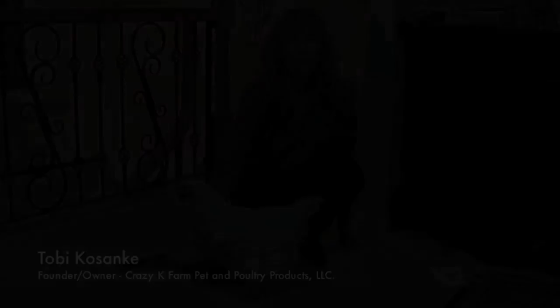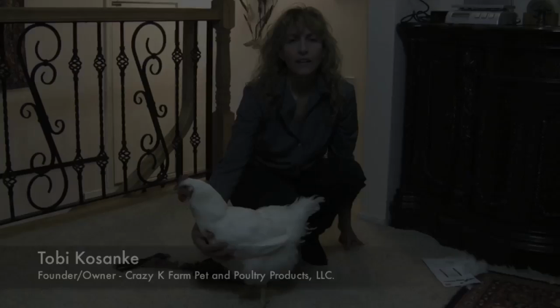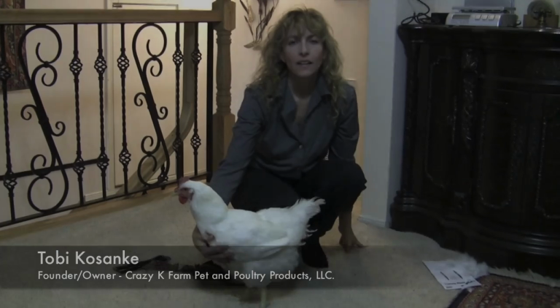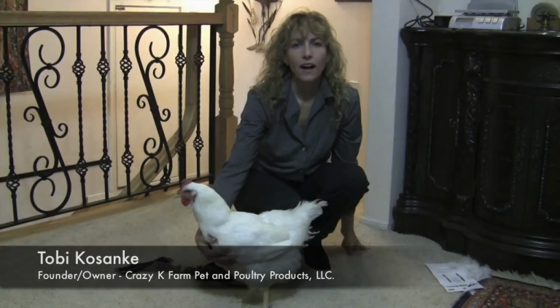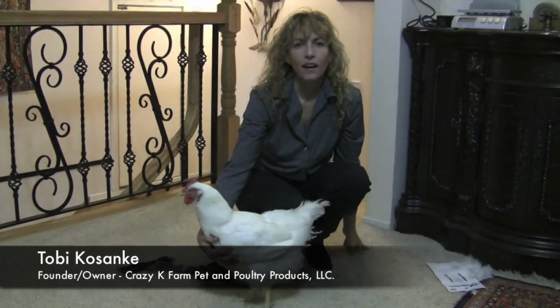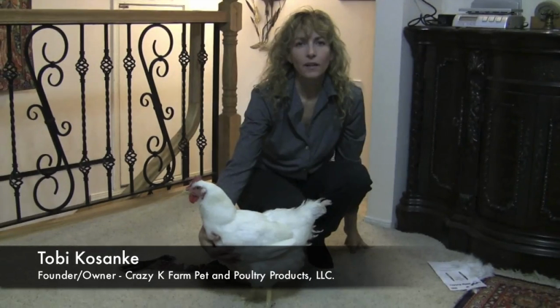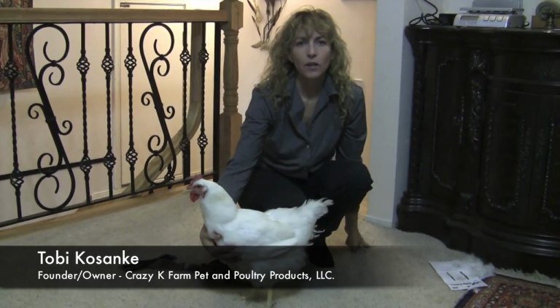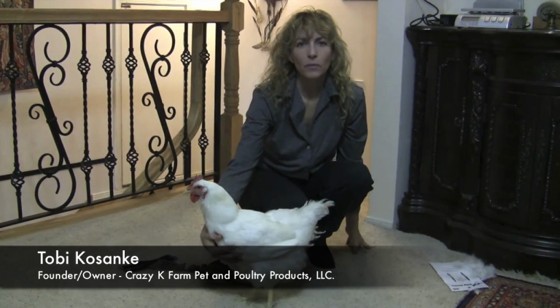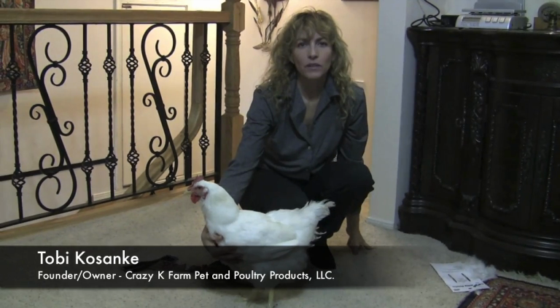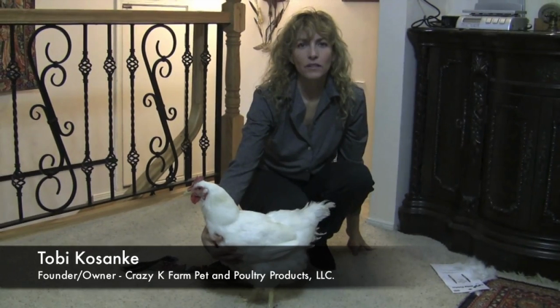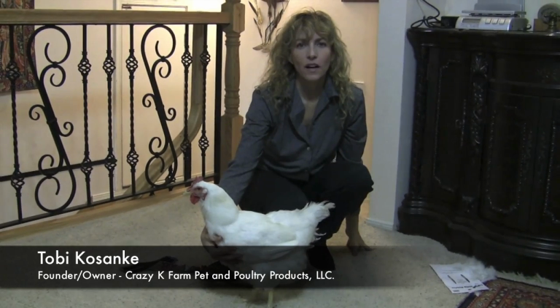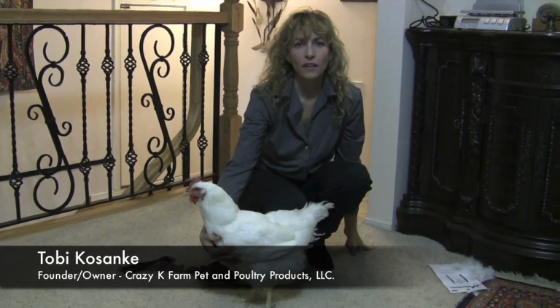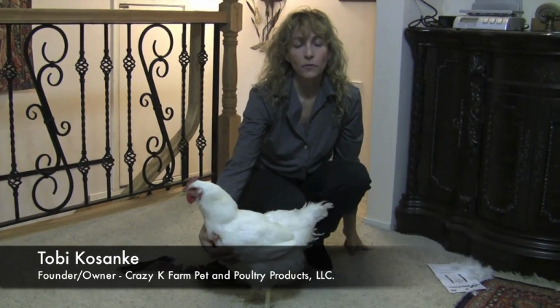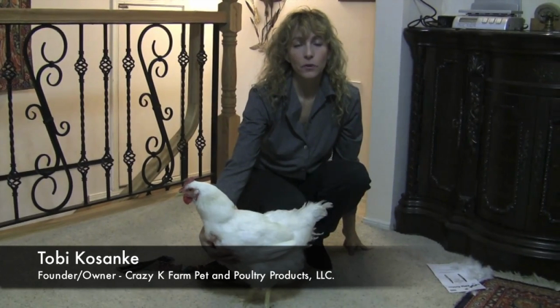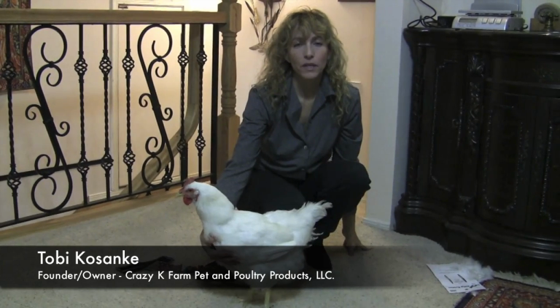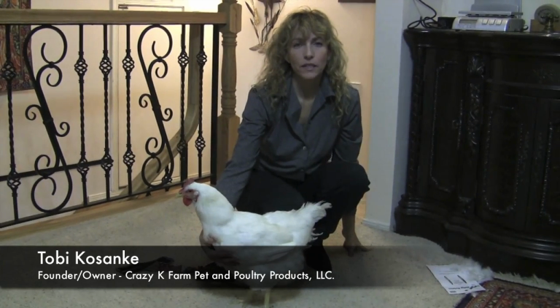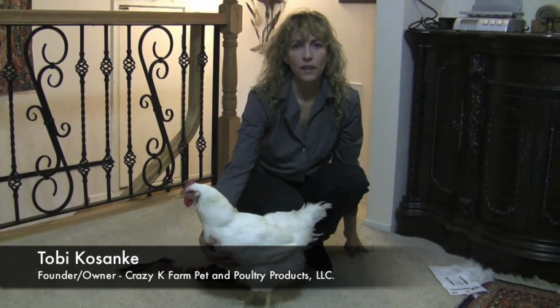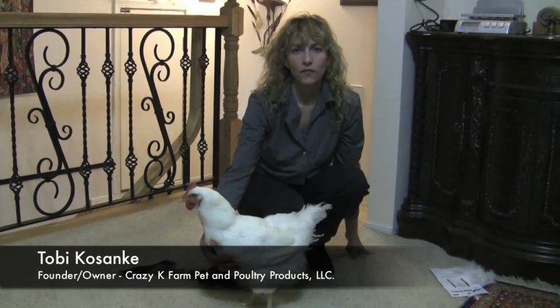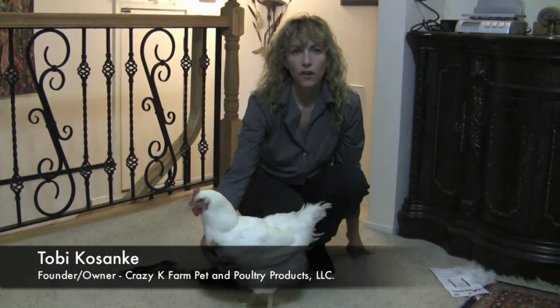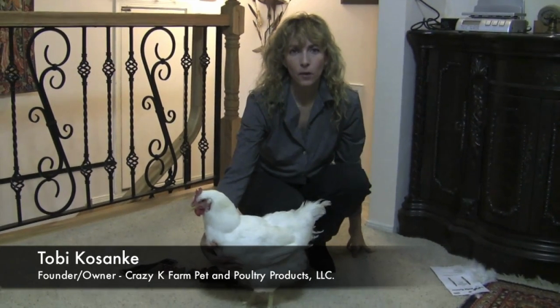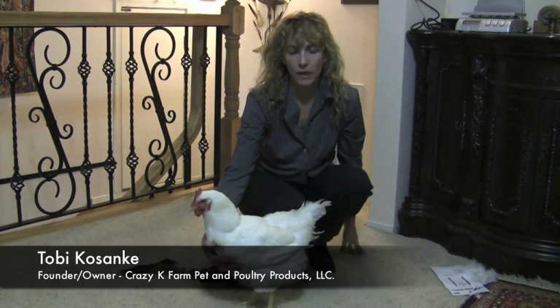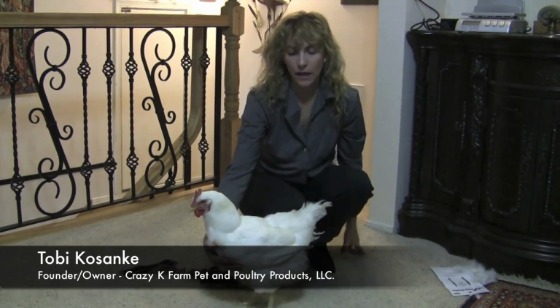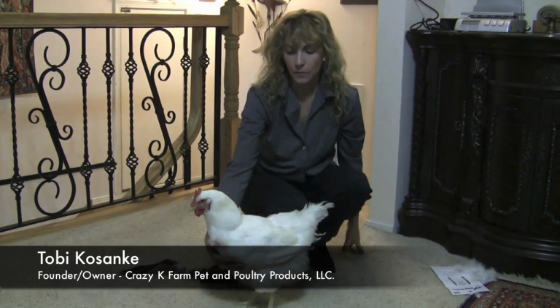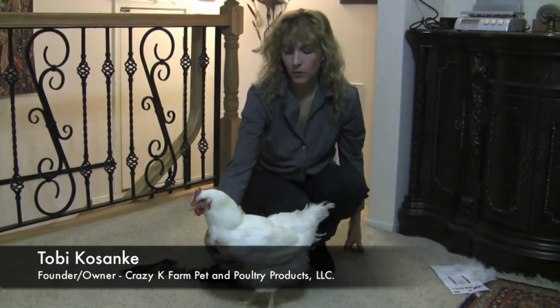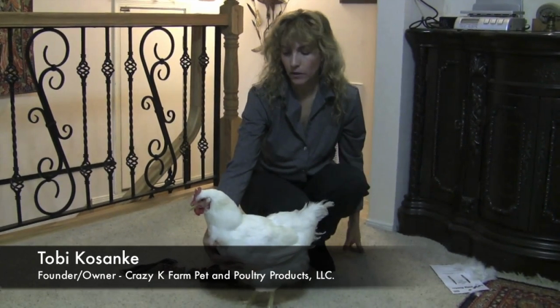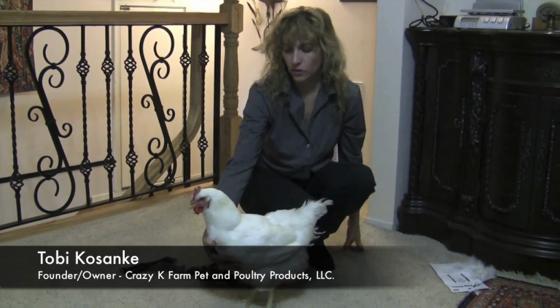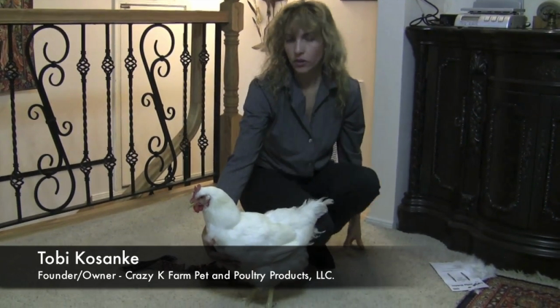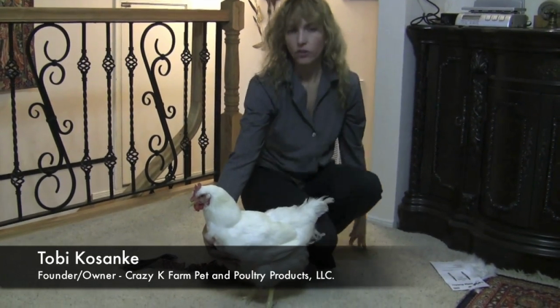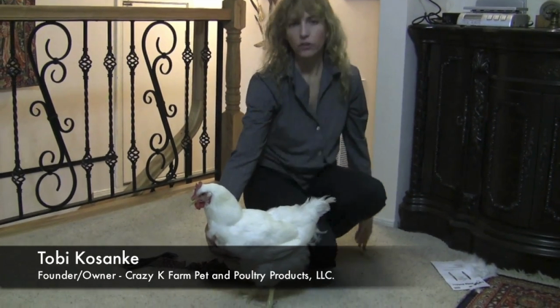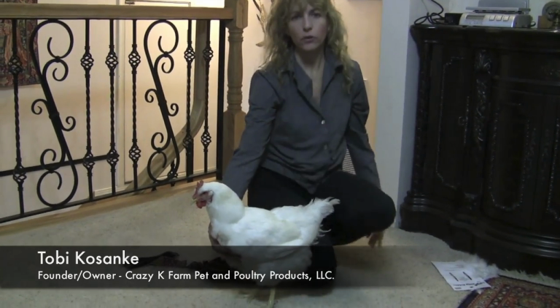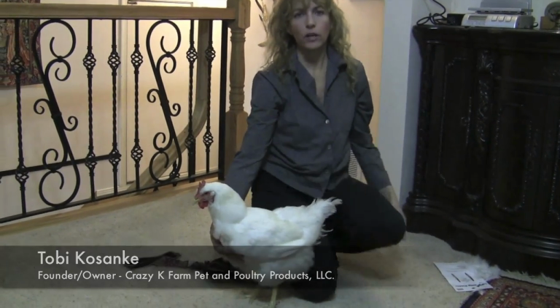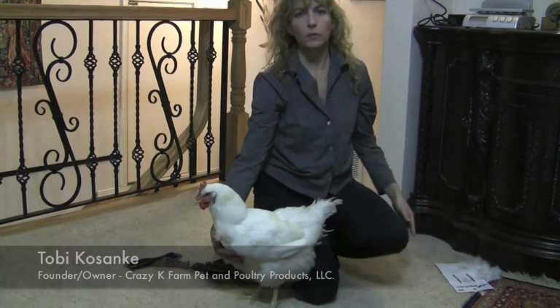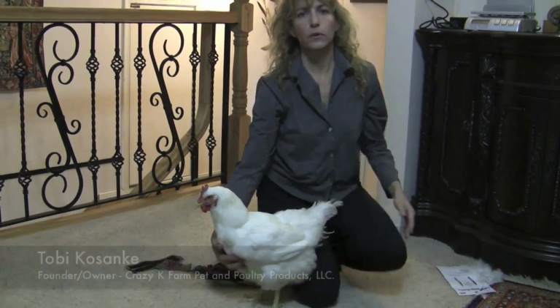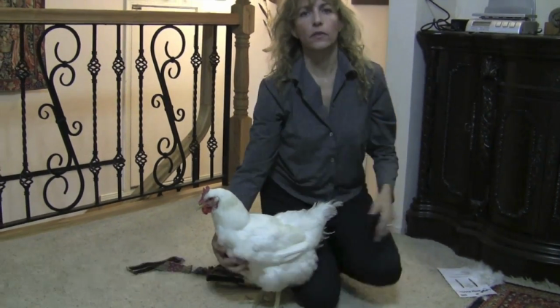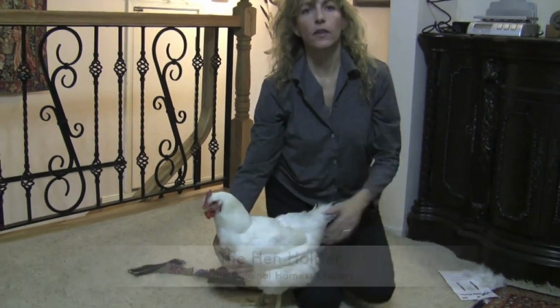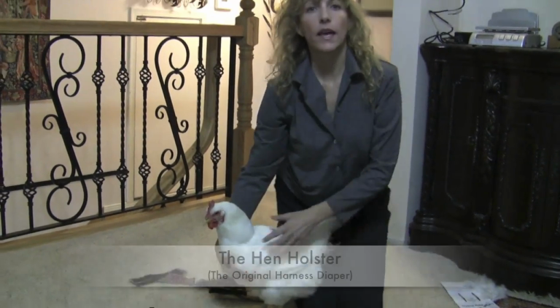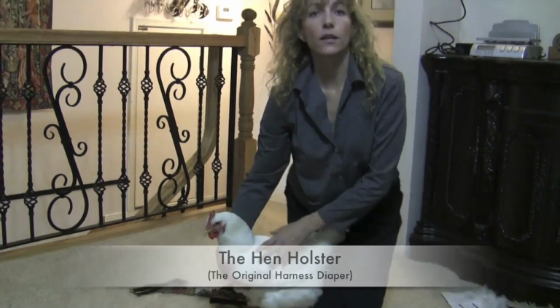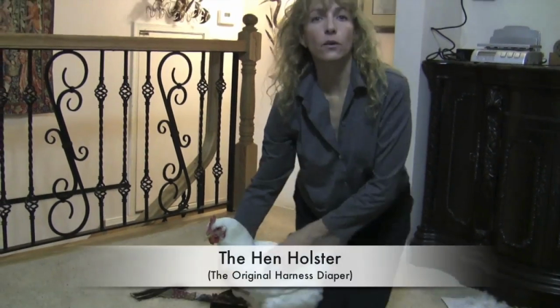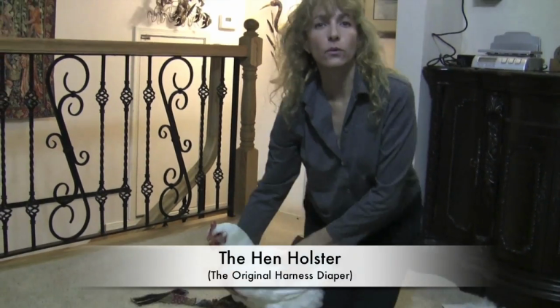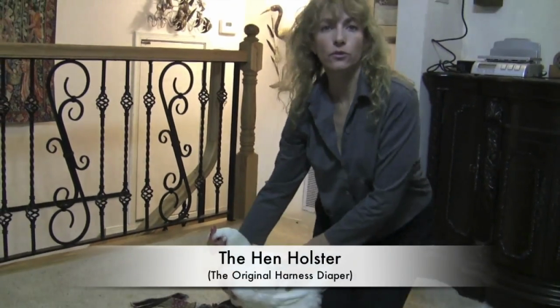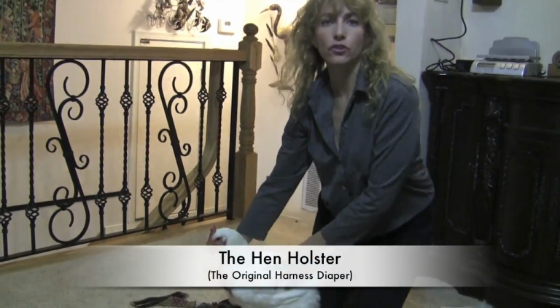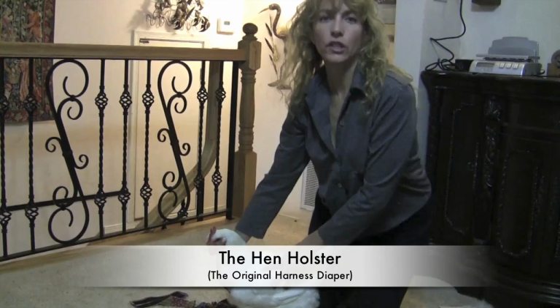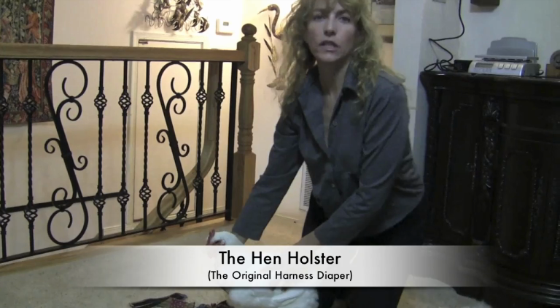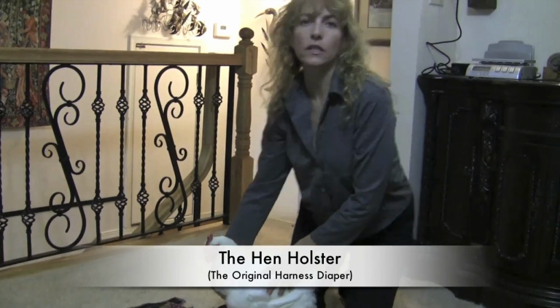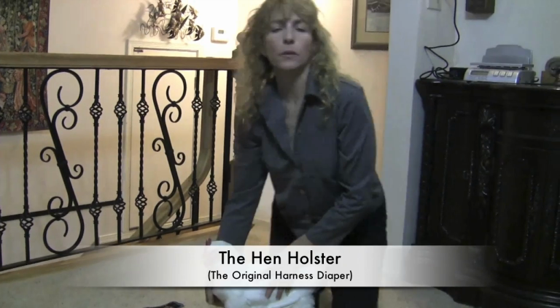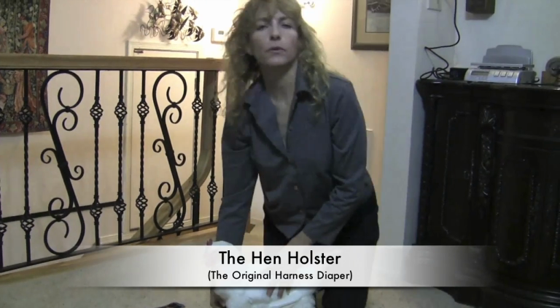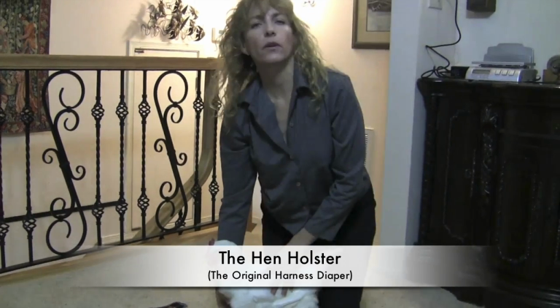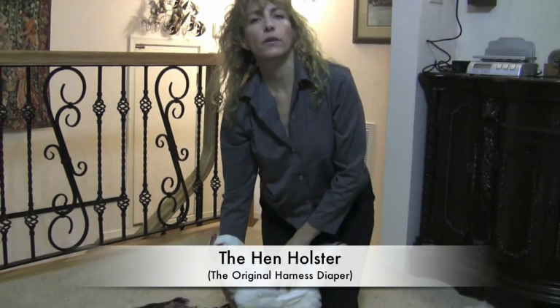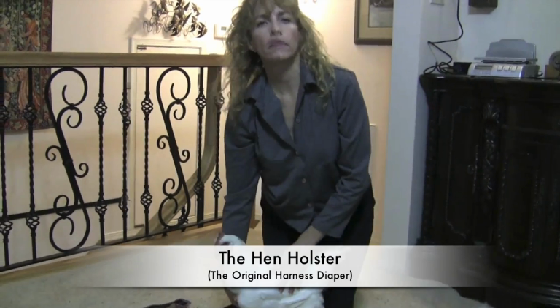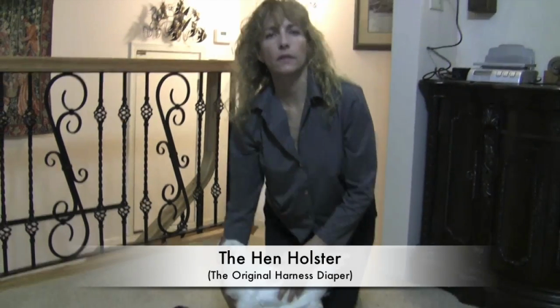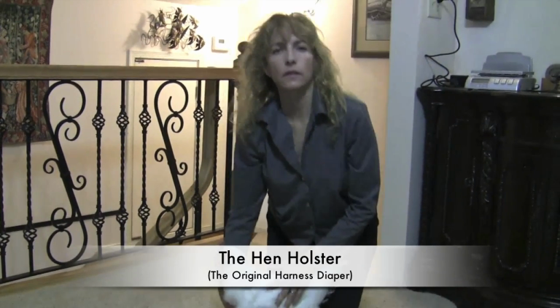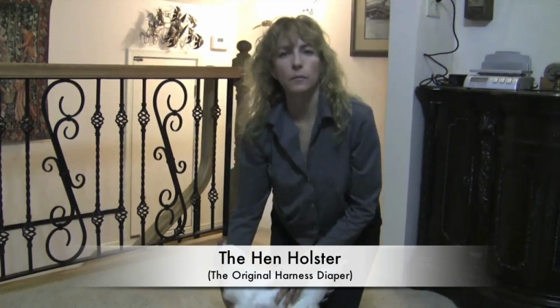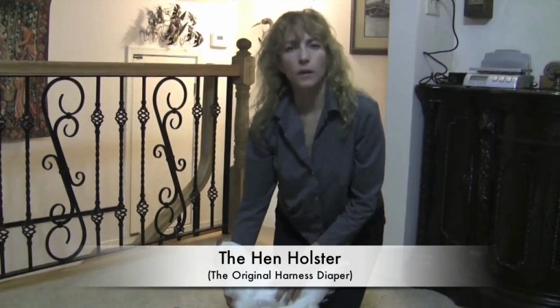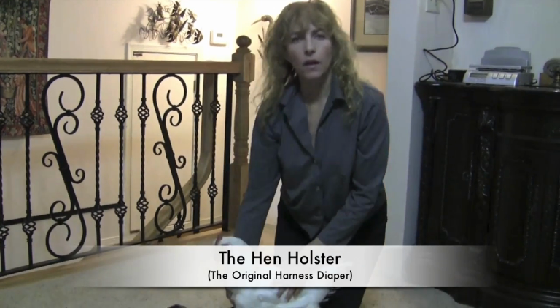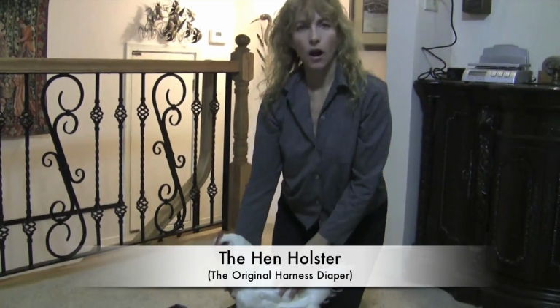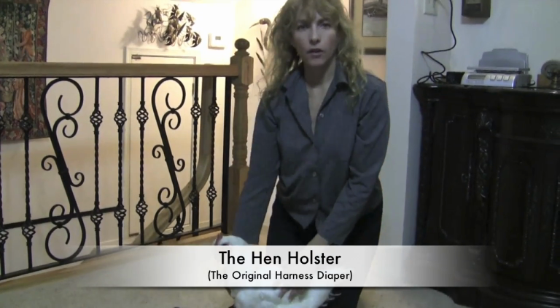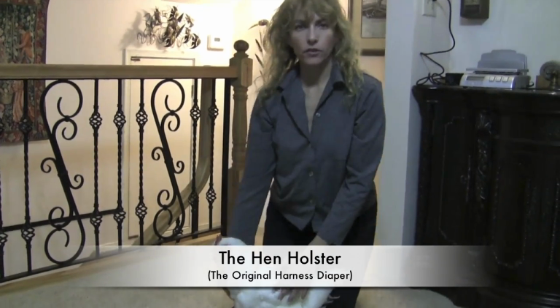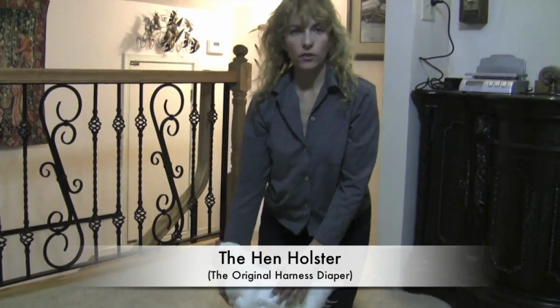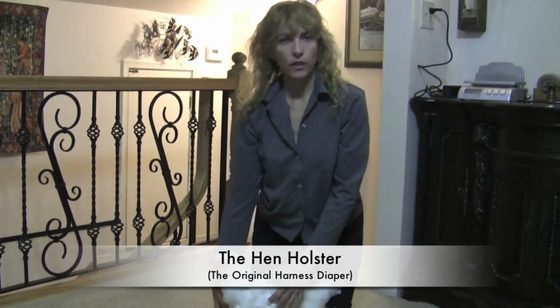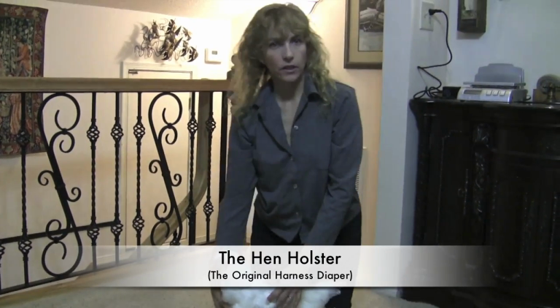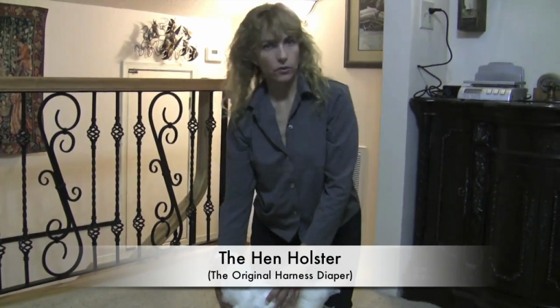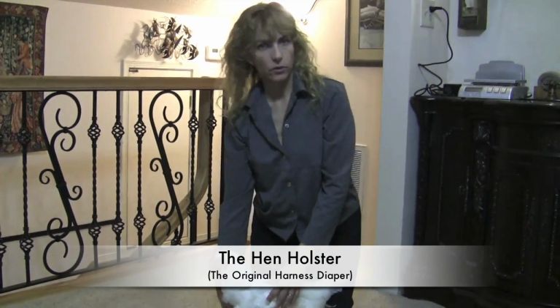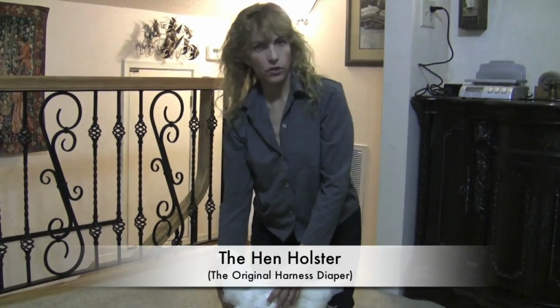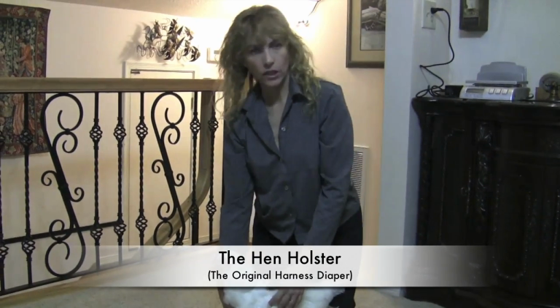Hi, I'm Toby Kazanke from Crazy K Farm and I'm going to show you how to put the Hen Holster Chicken Diaper Harness System onto your indoor chicken.